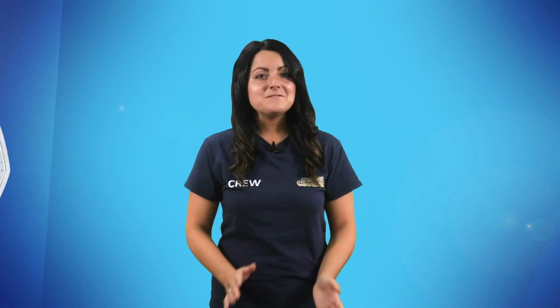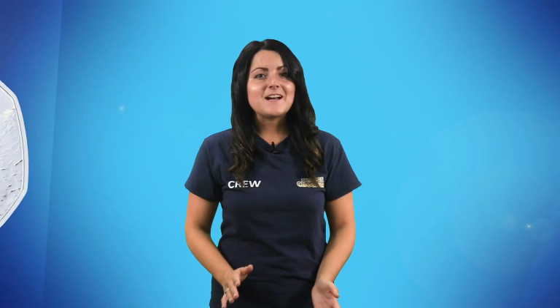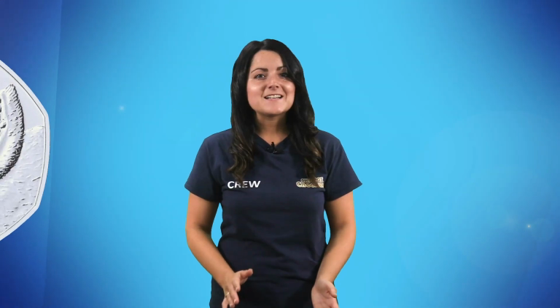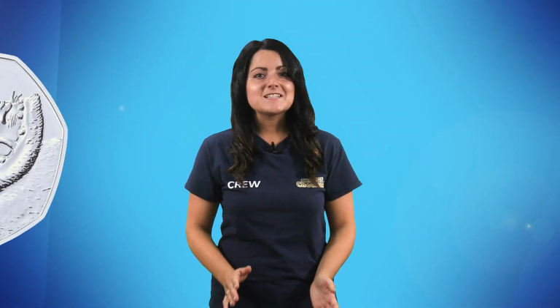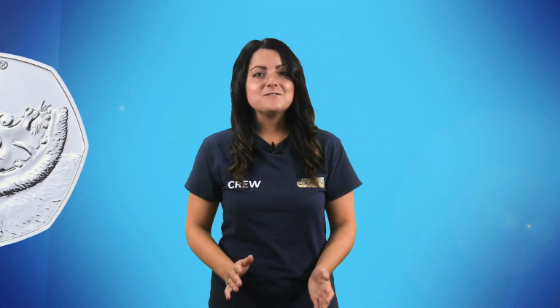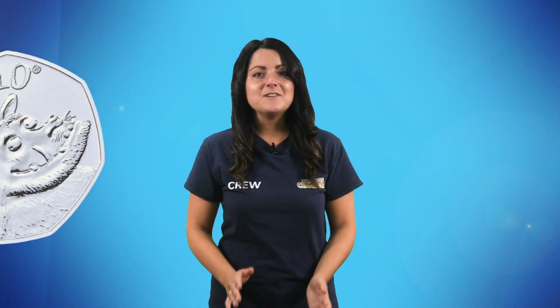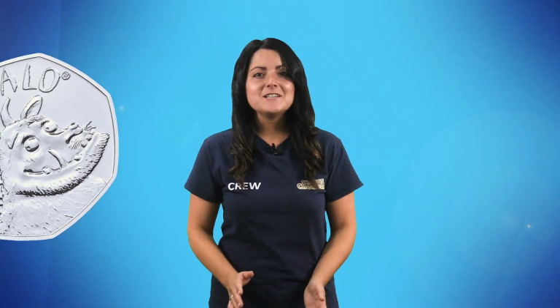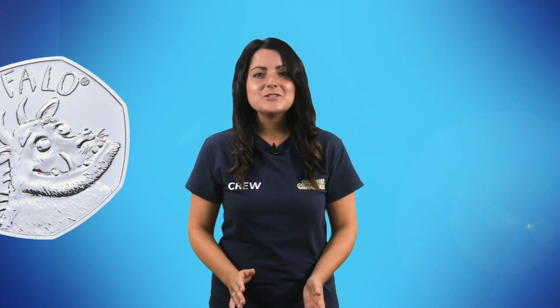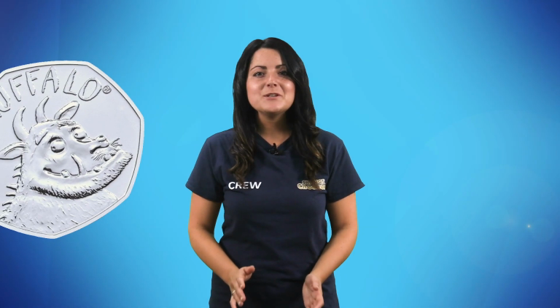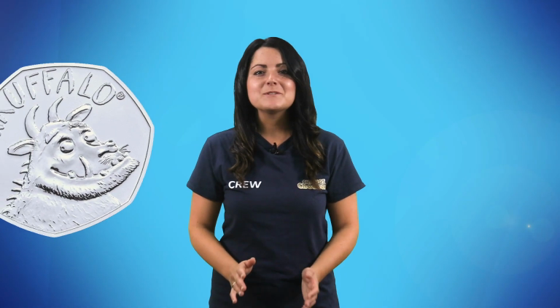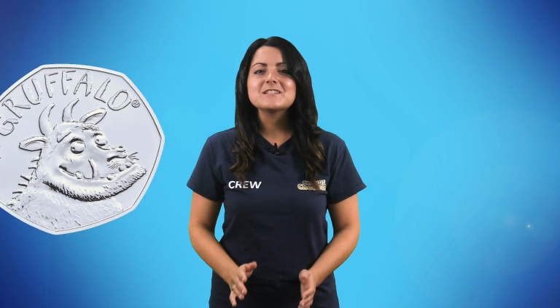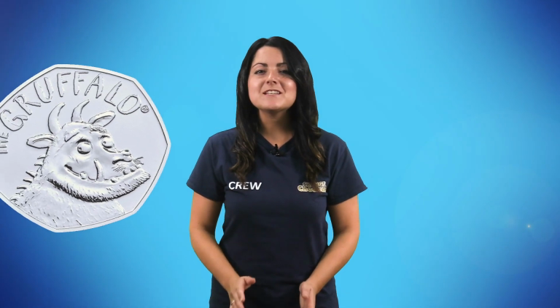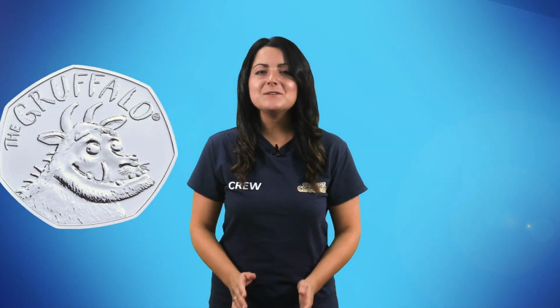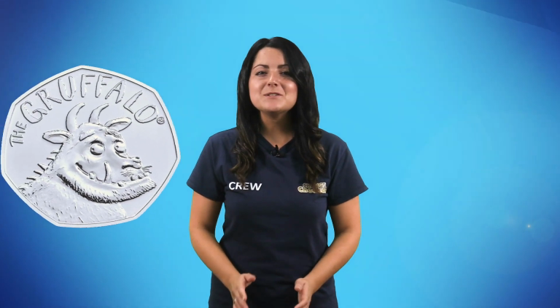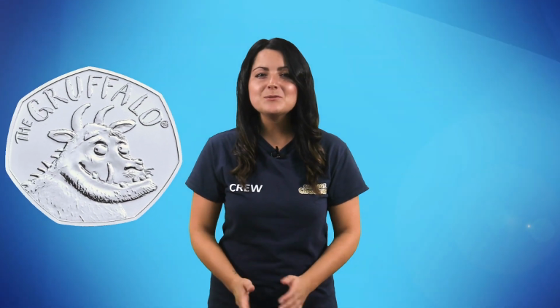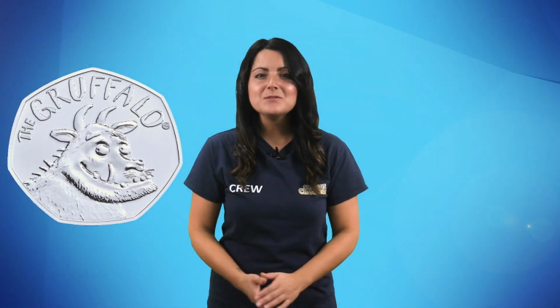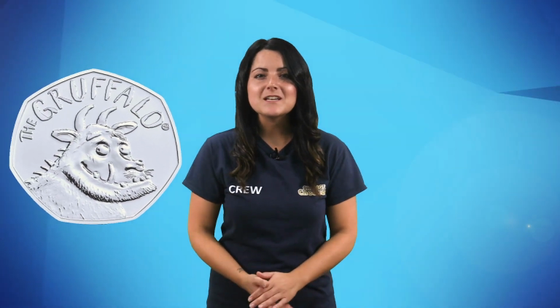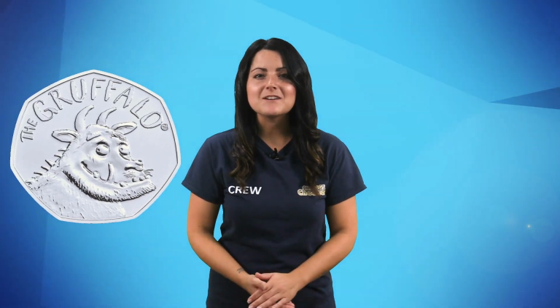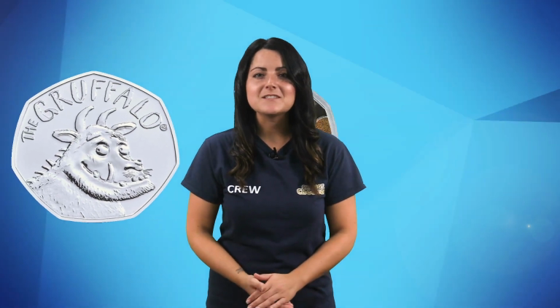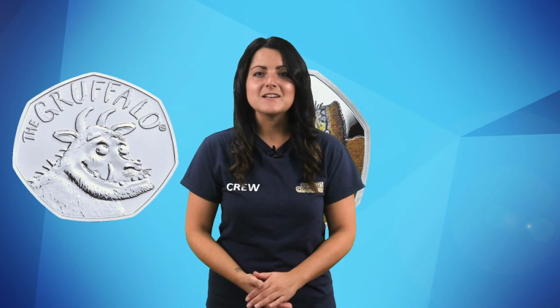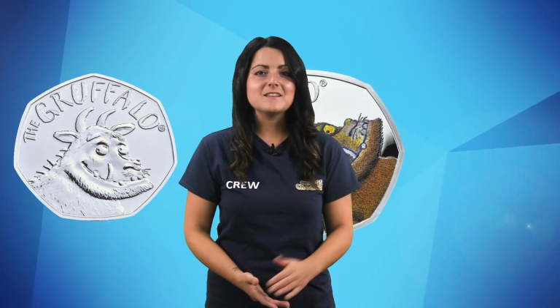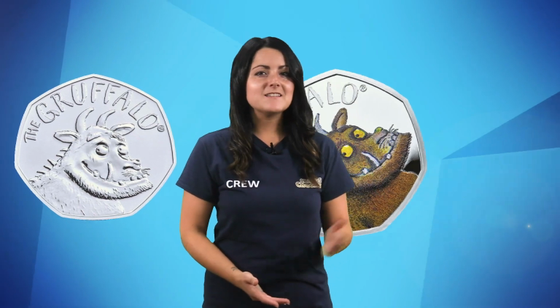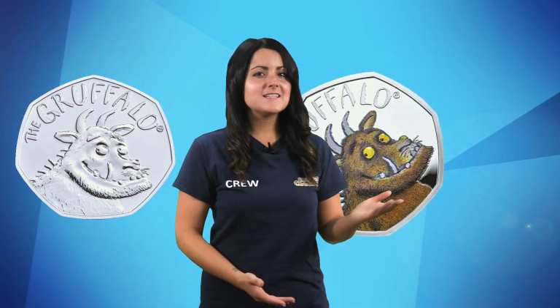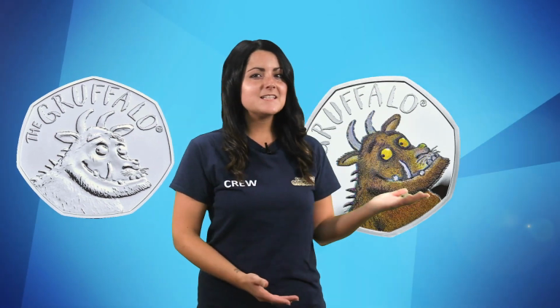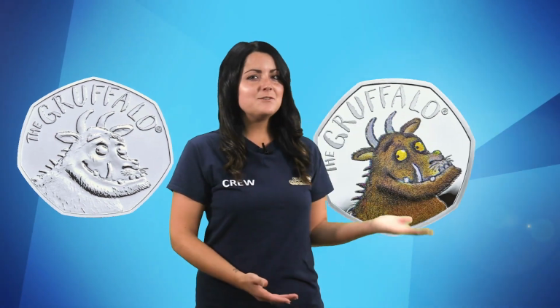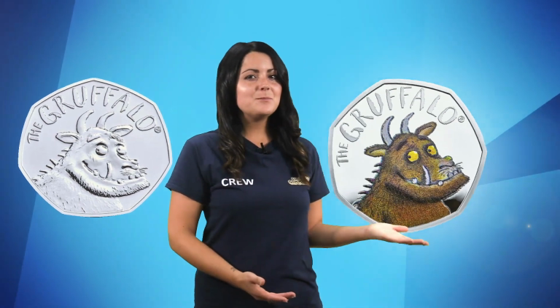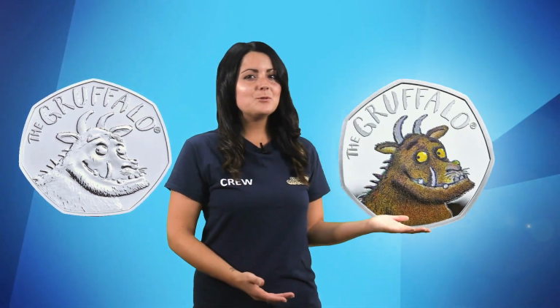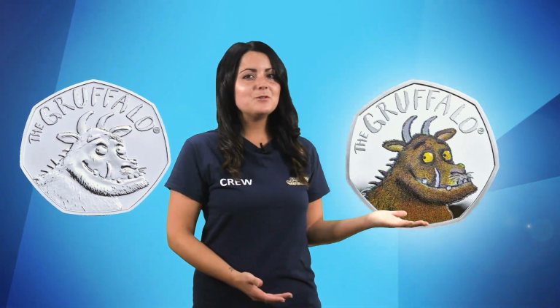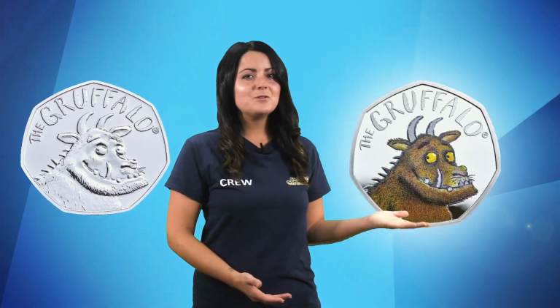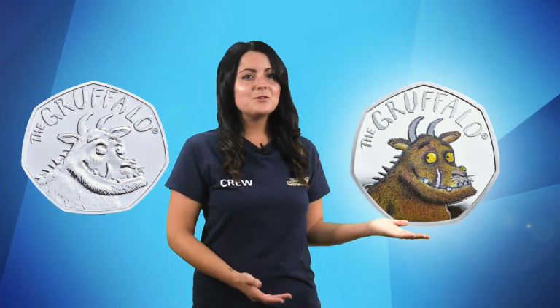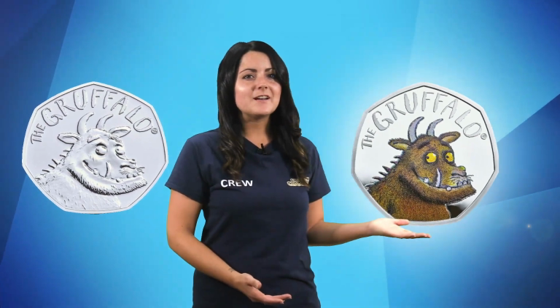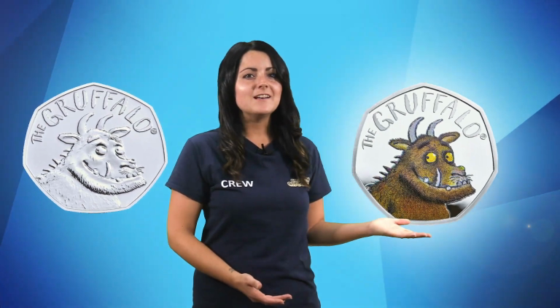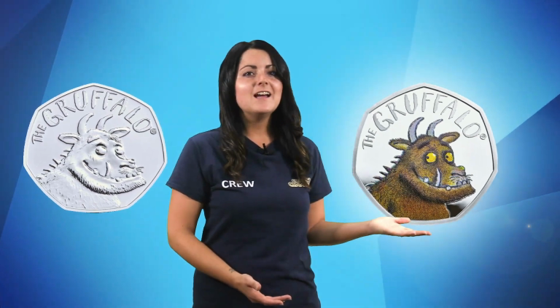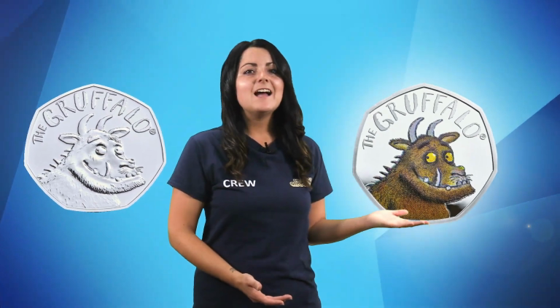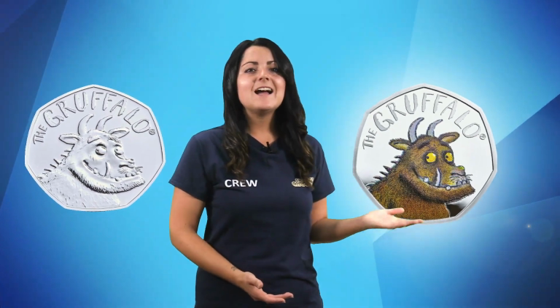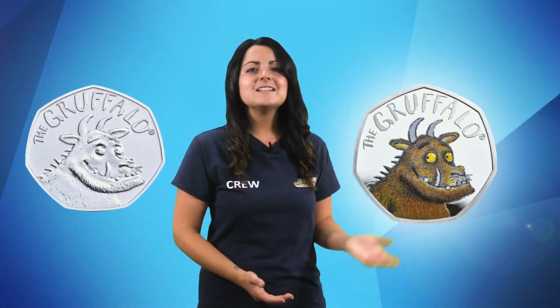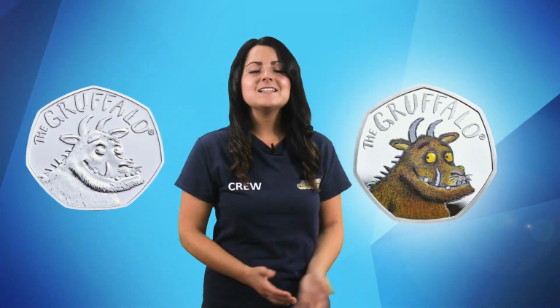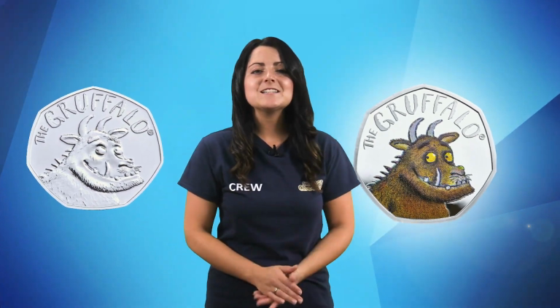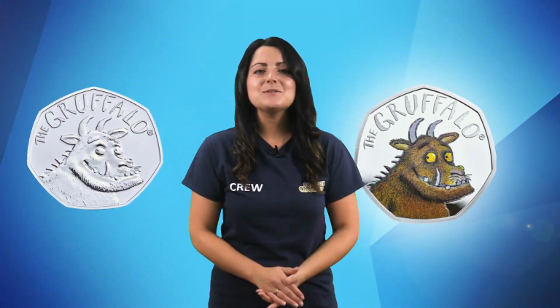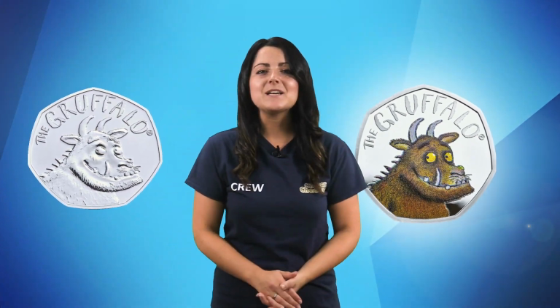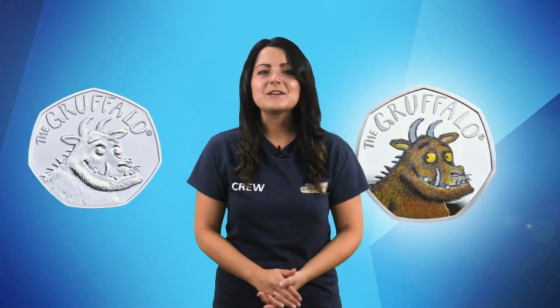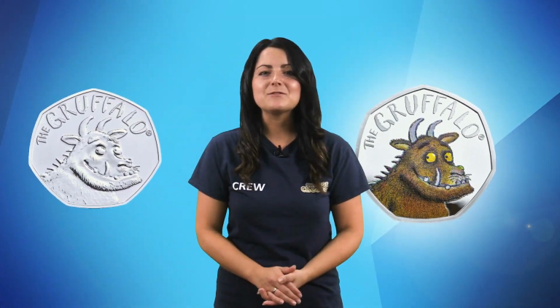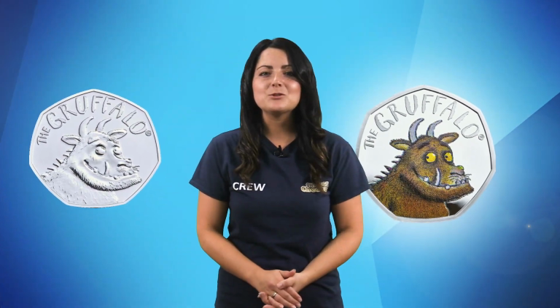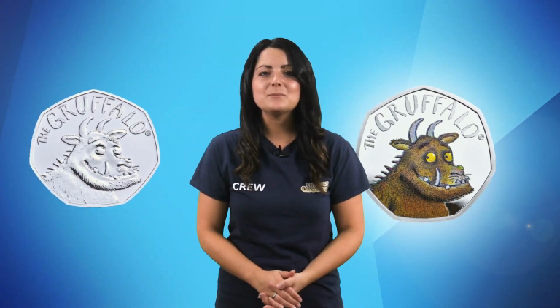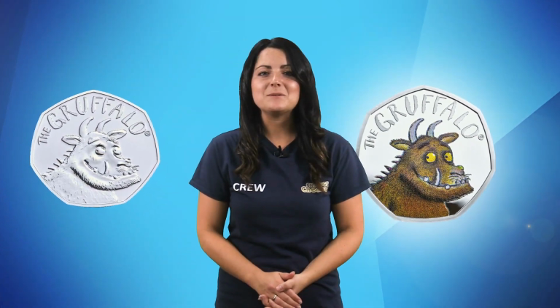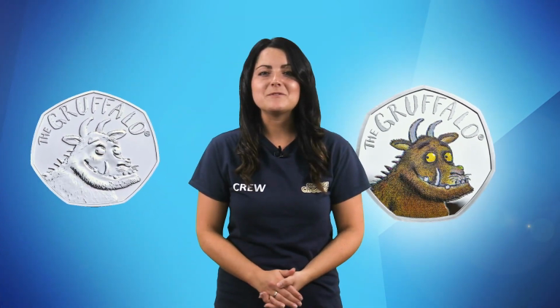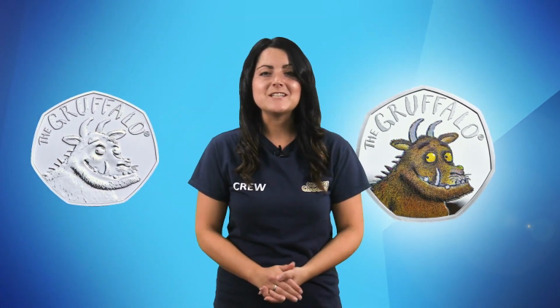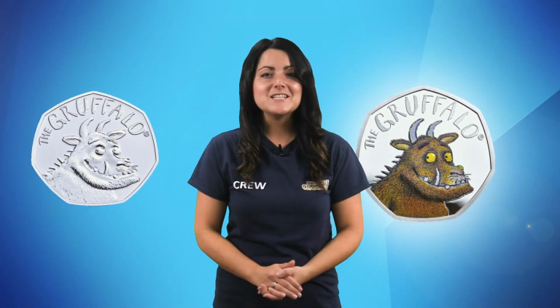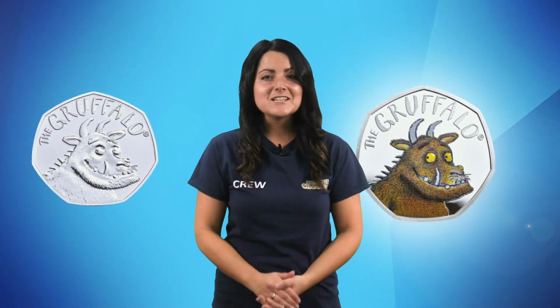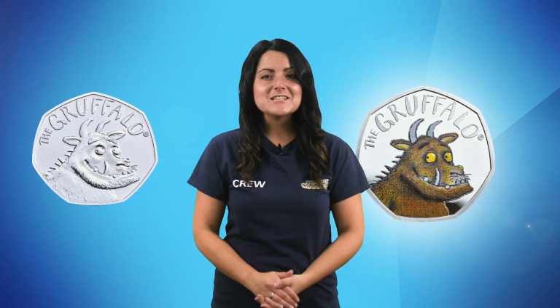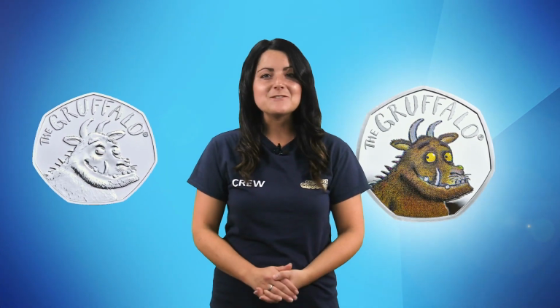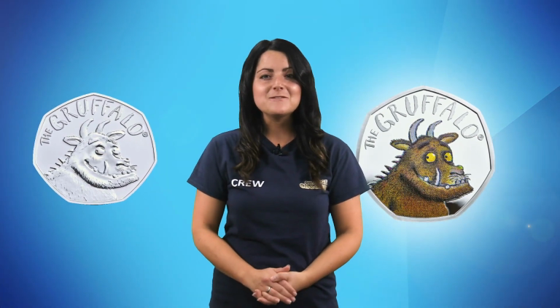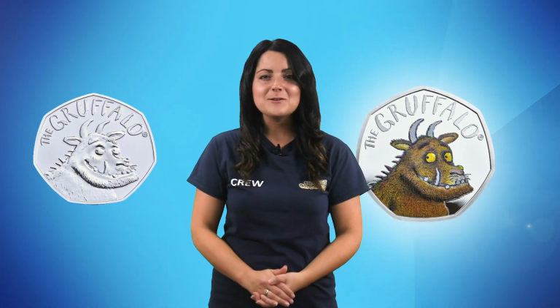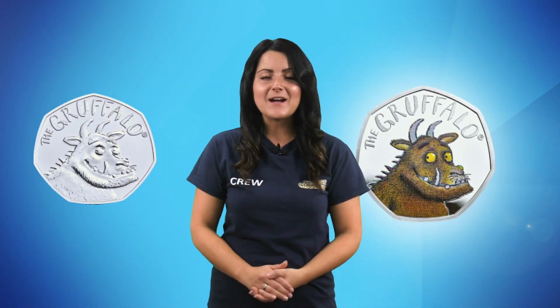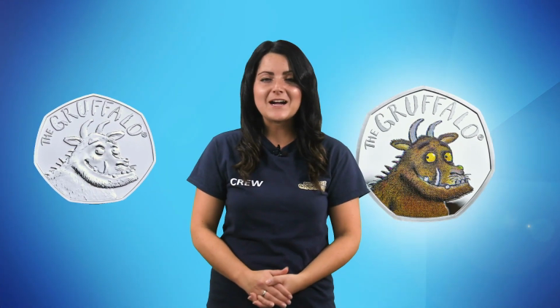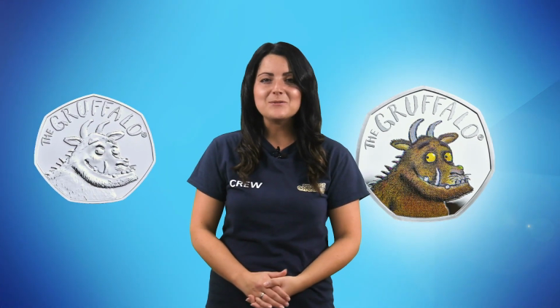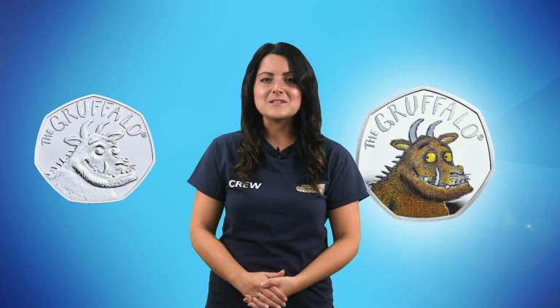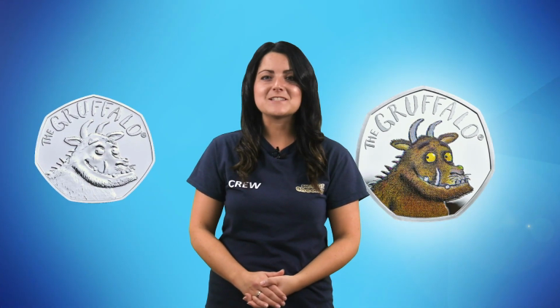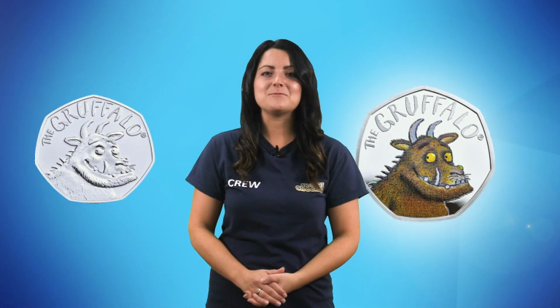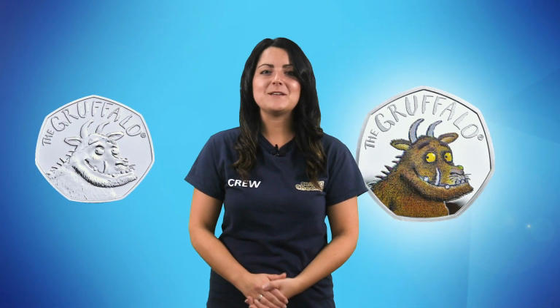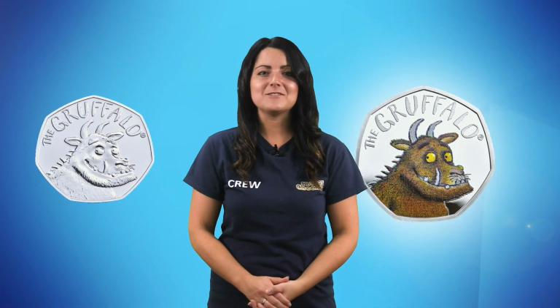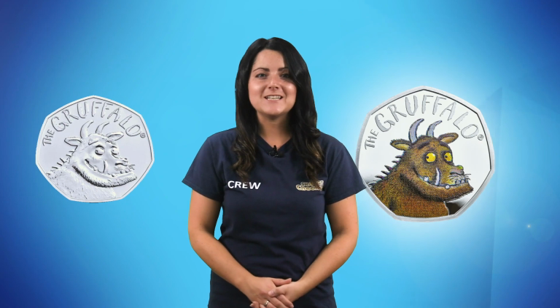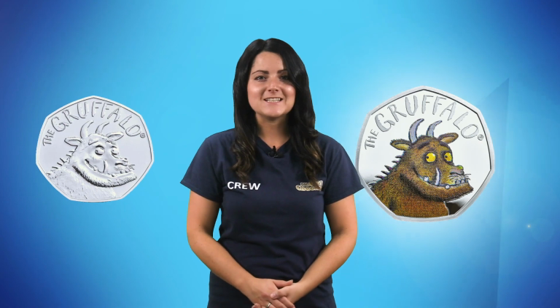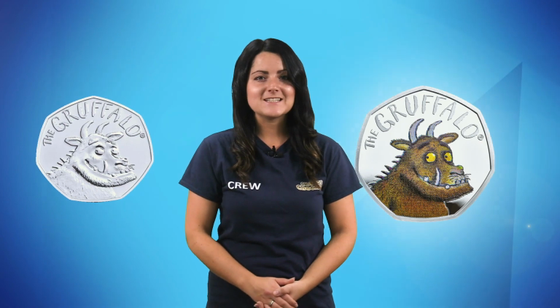In fact, the first coin was so sought after that the silver proof coin actually sold out at the Royal Mint within just a few hours of being released.